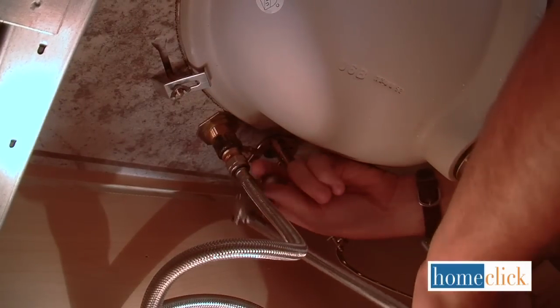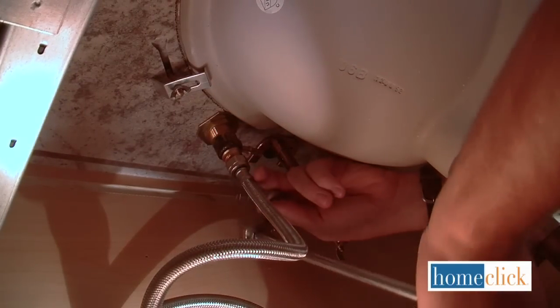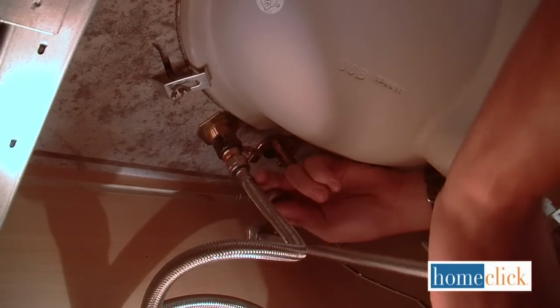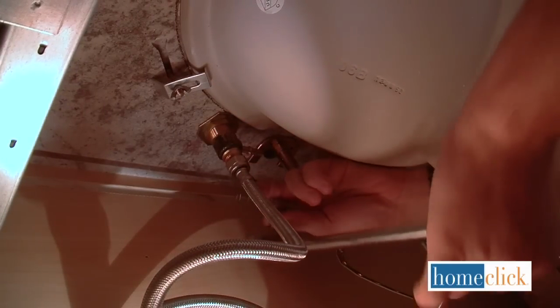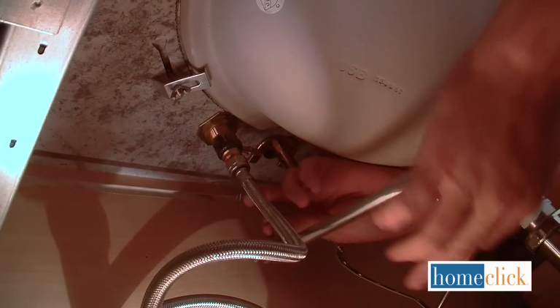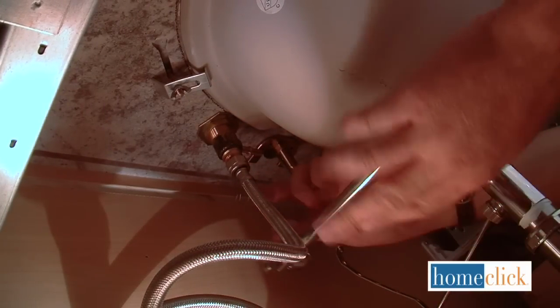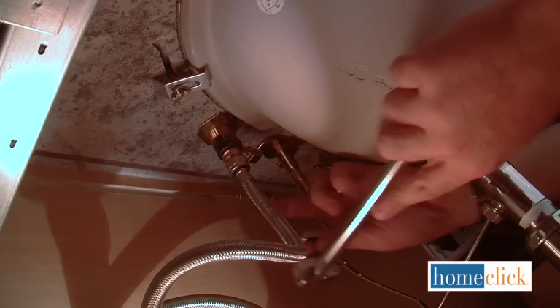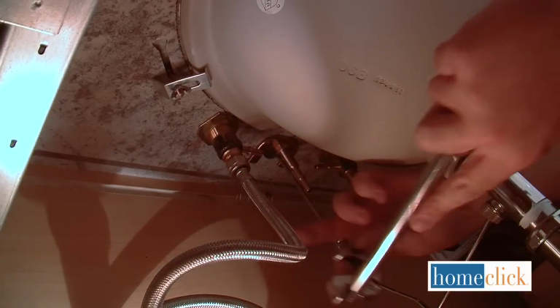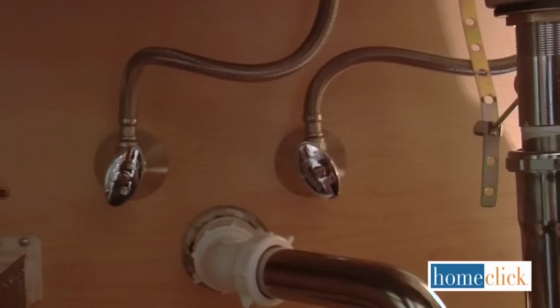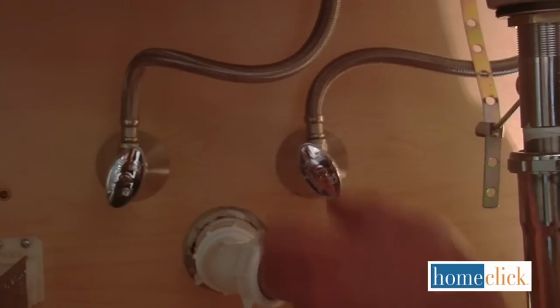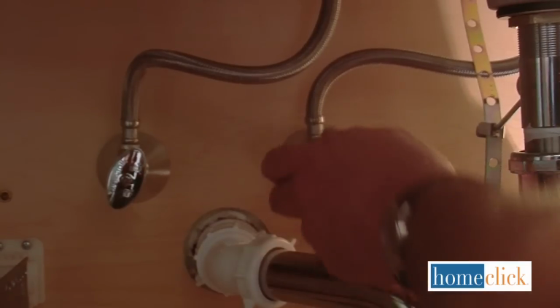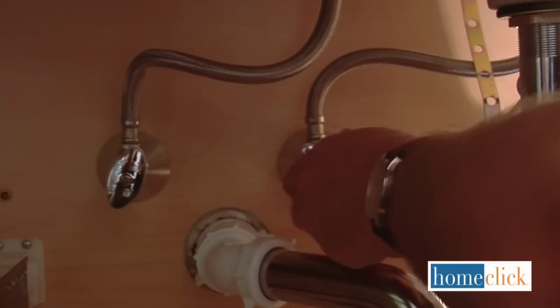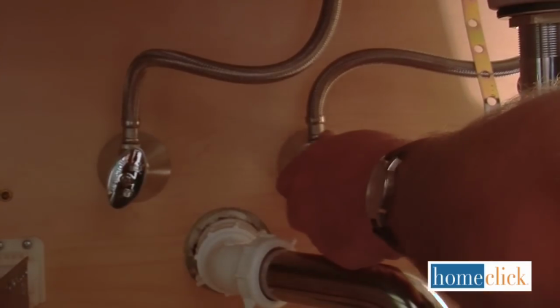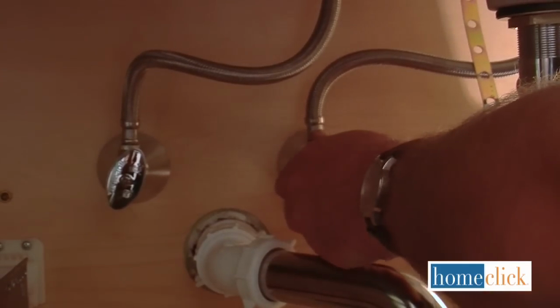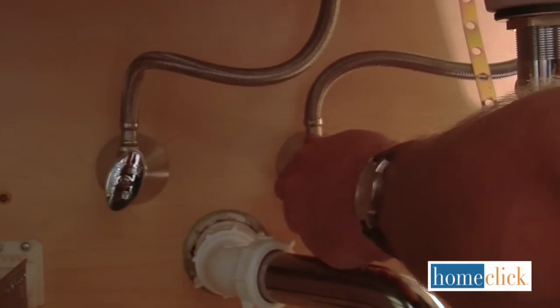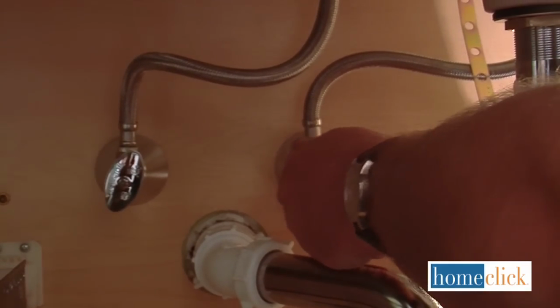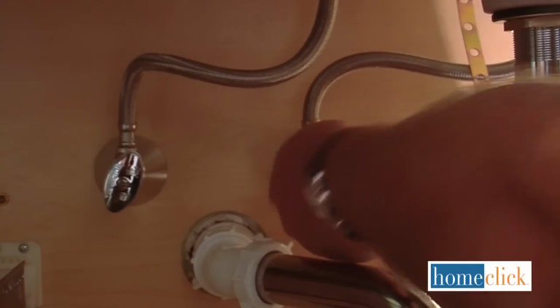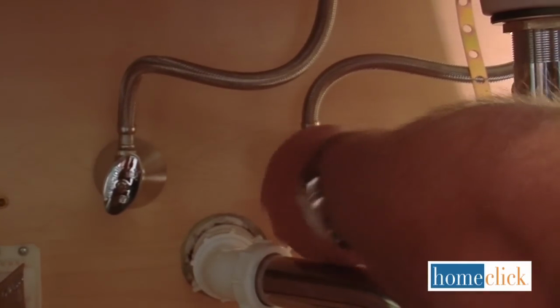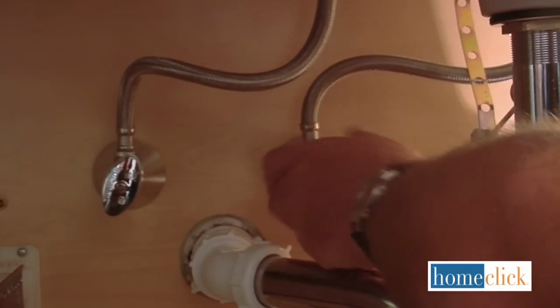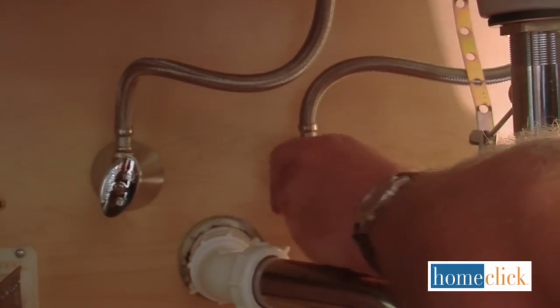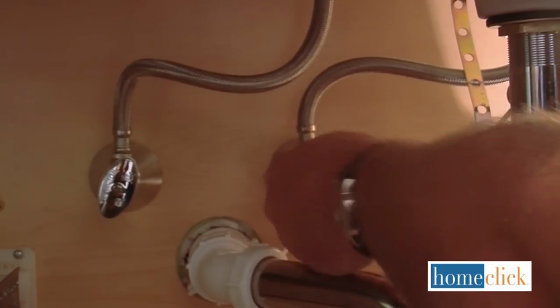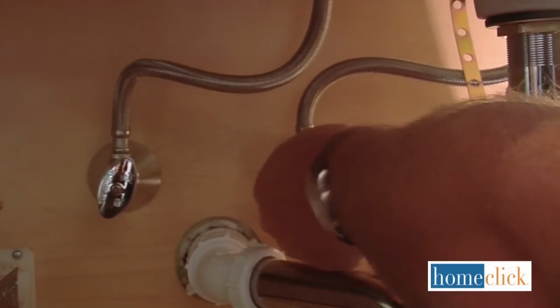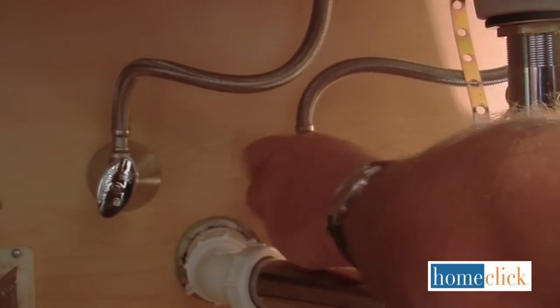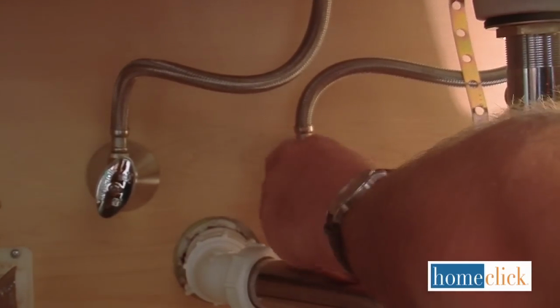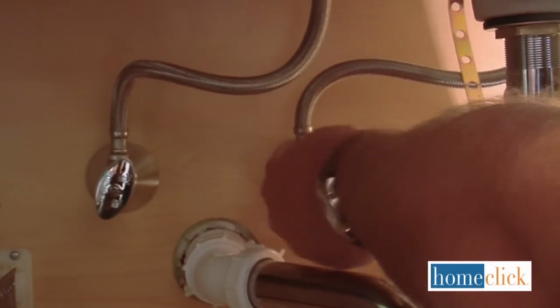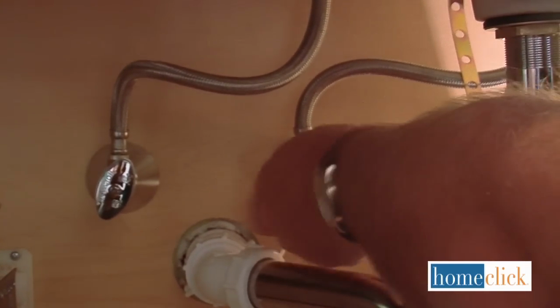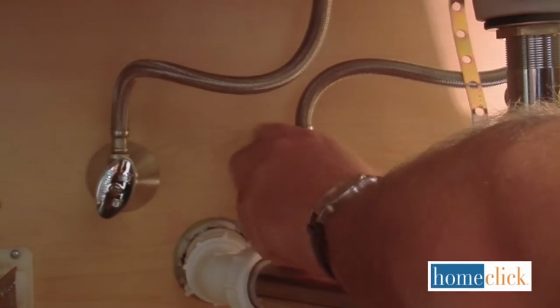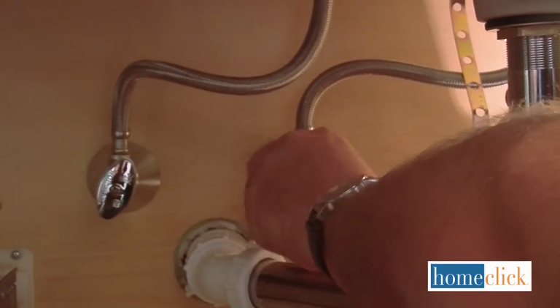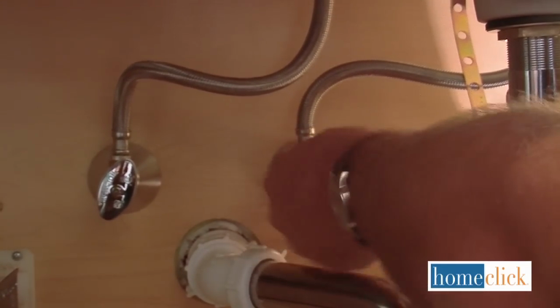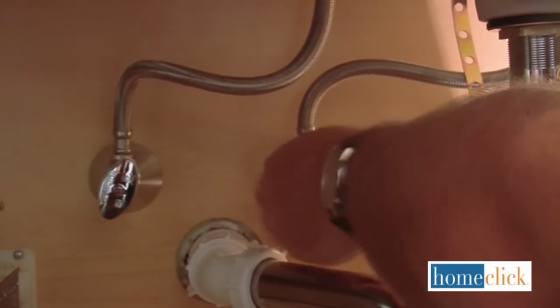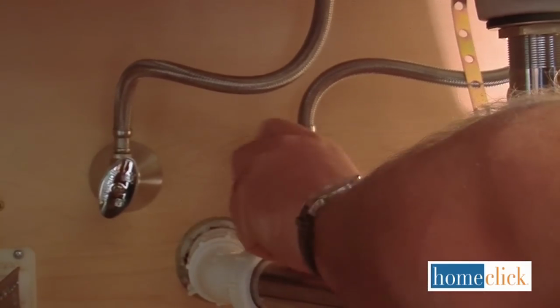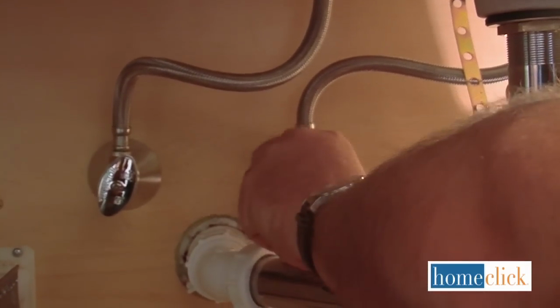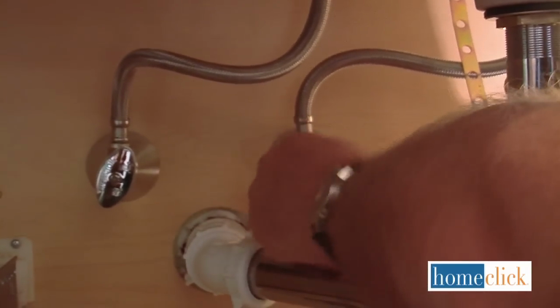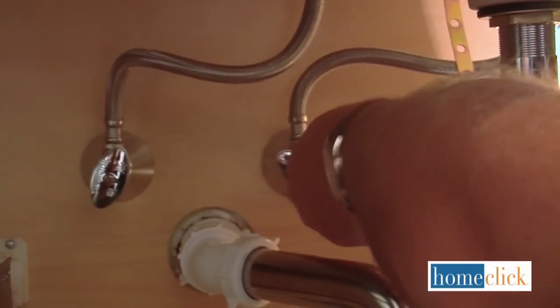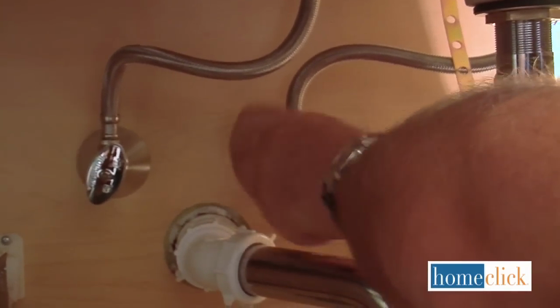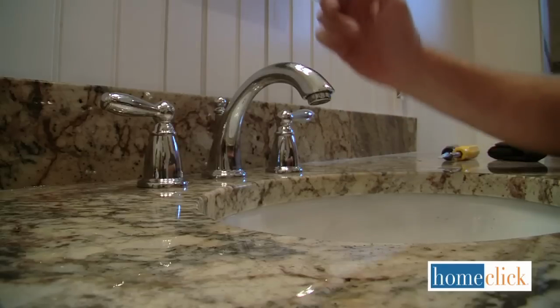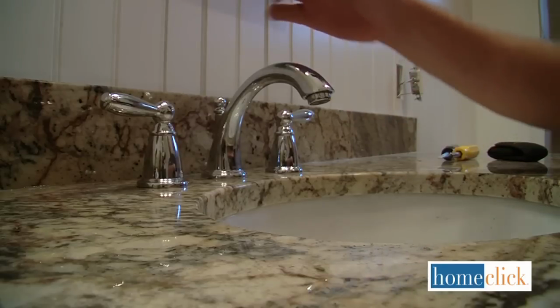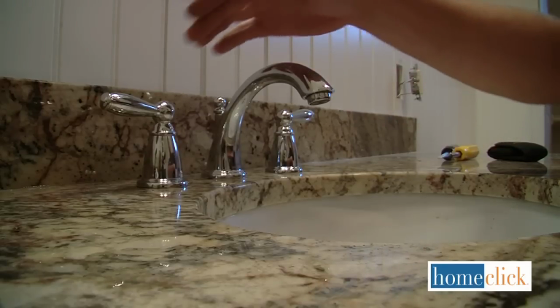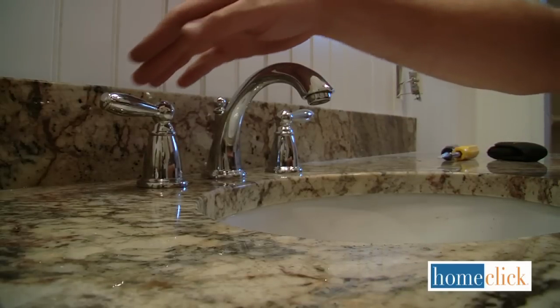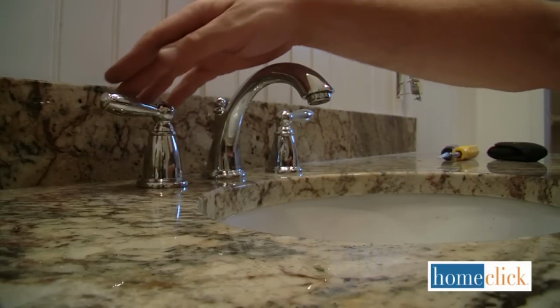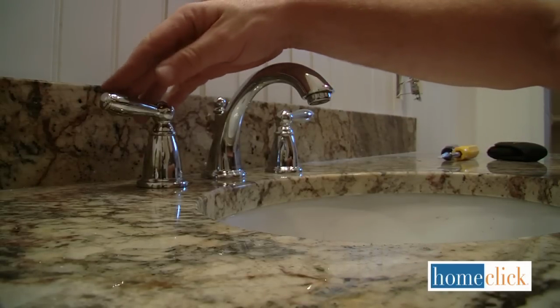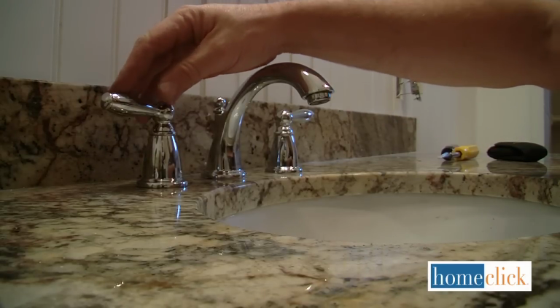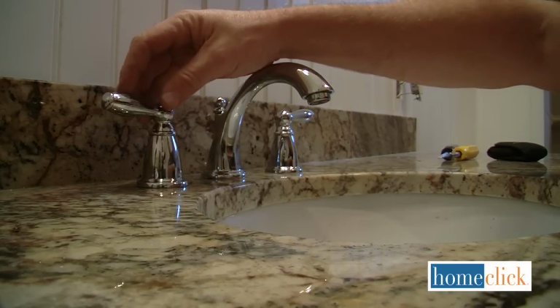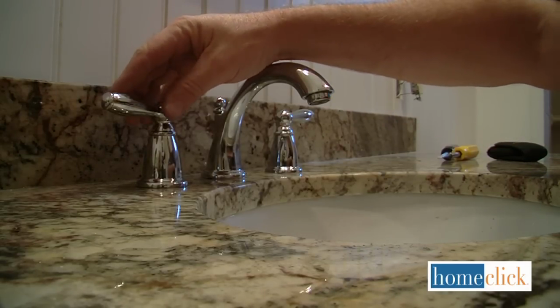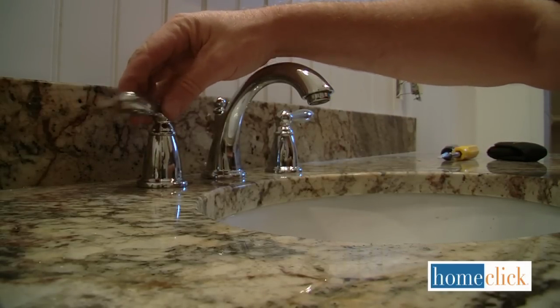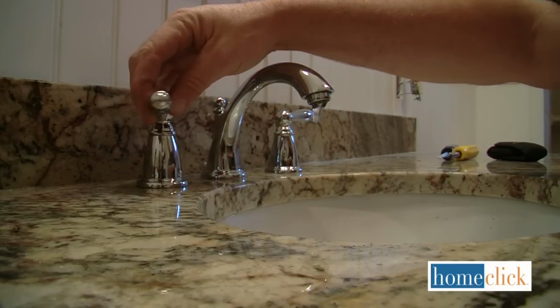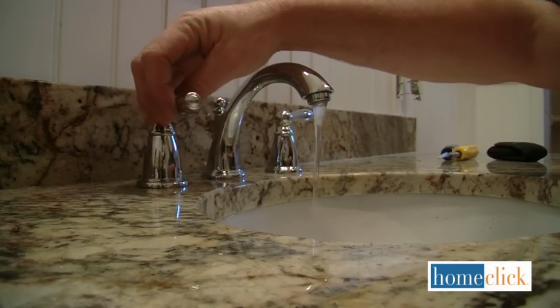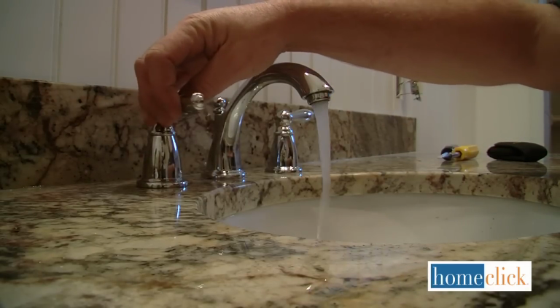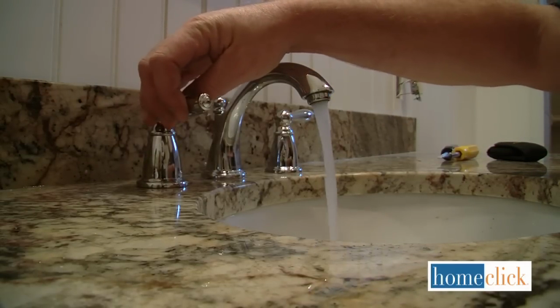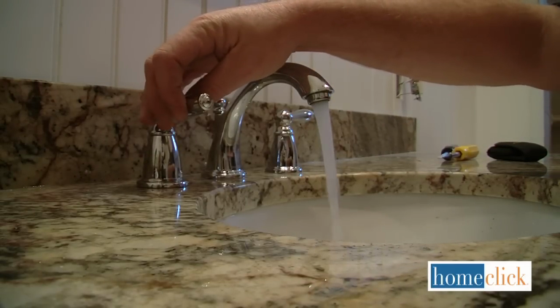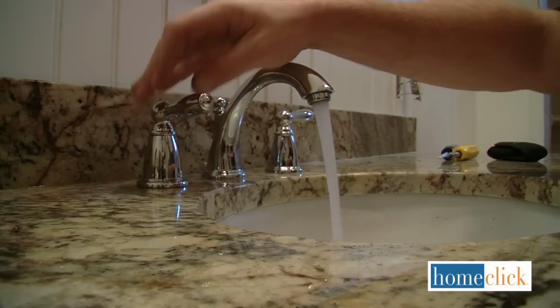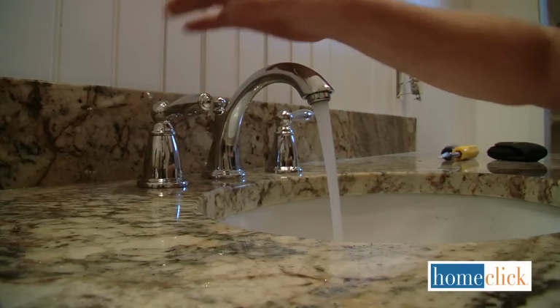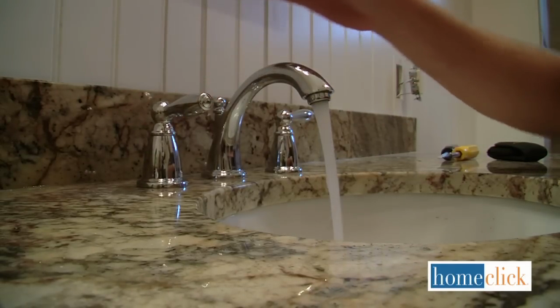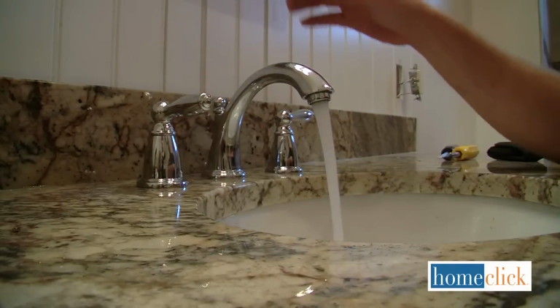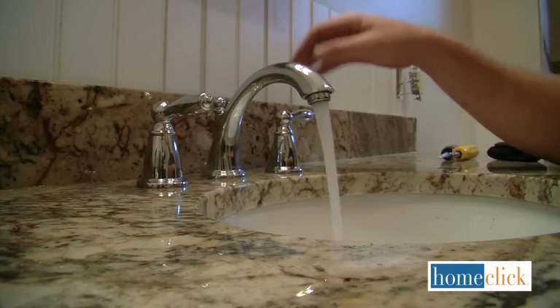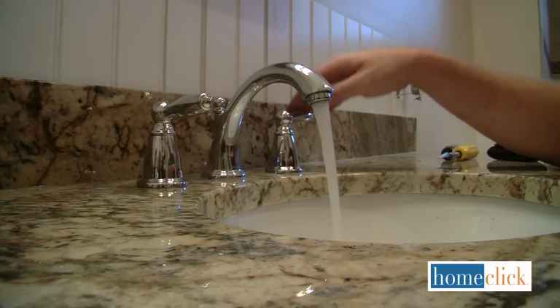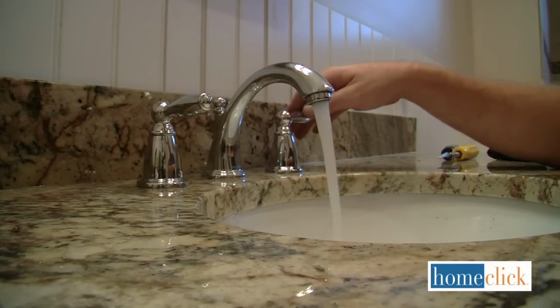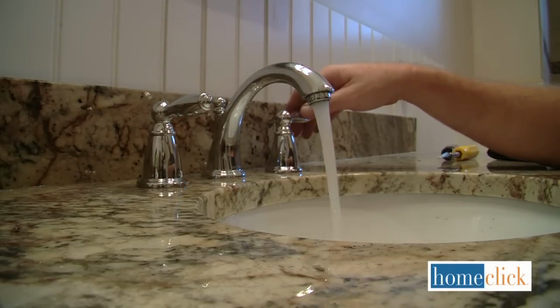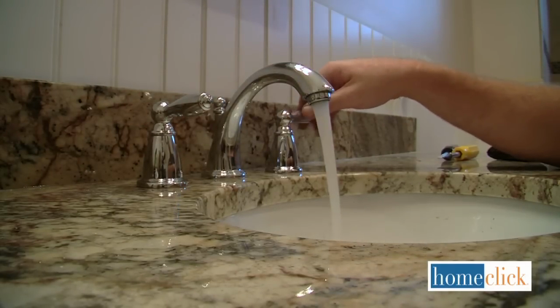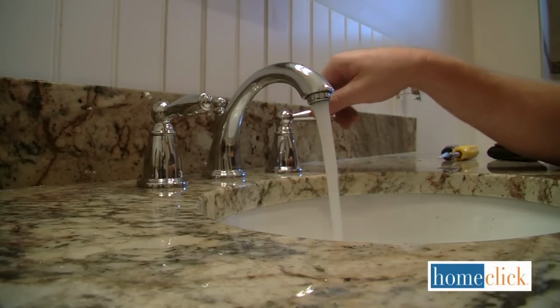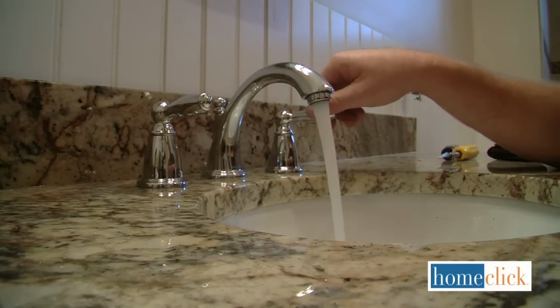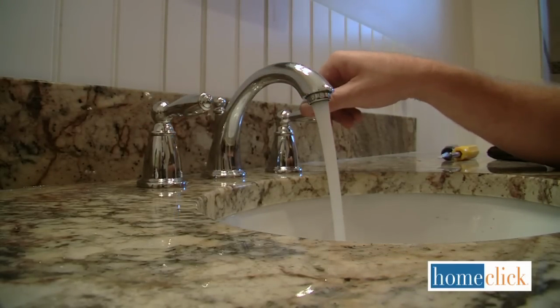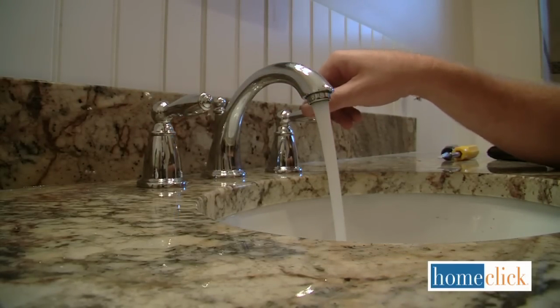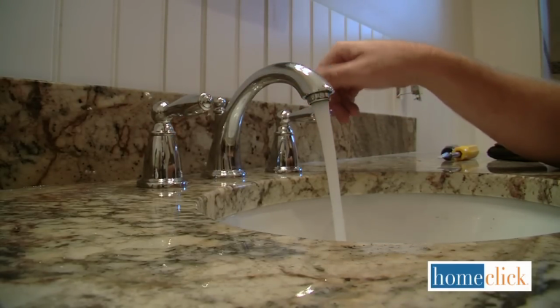Open up the water supply valves below and check for leaks. Now turn on your faucet to make sure everything is working properly.